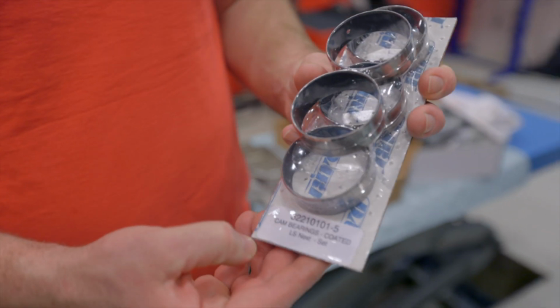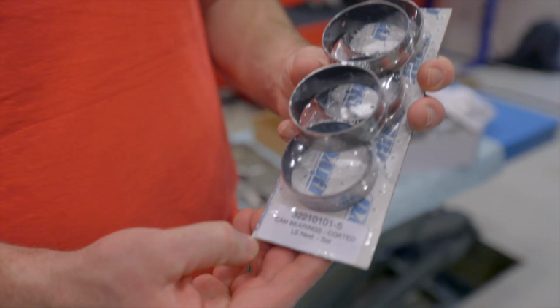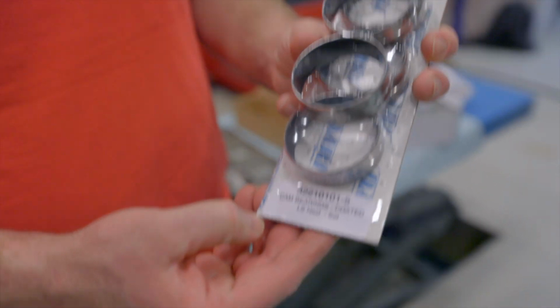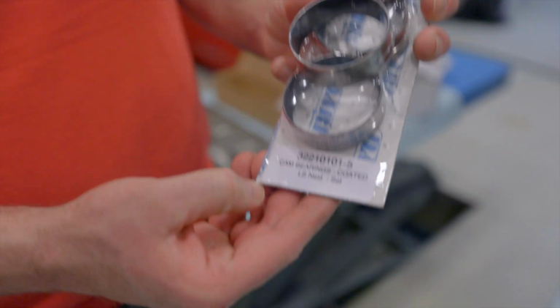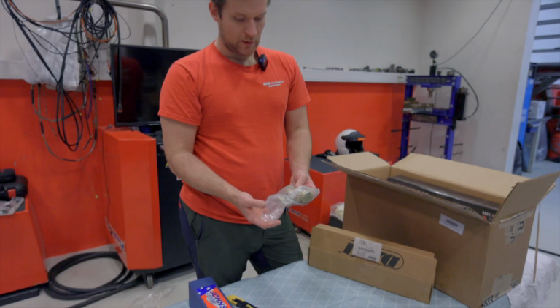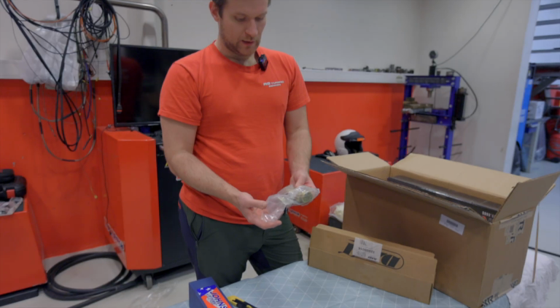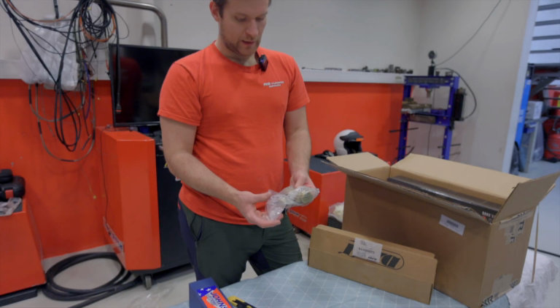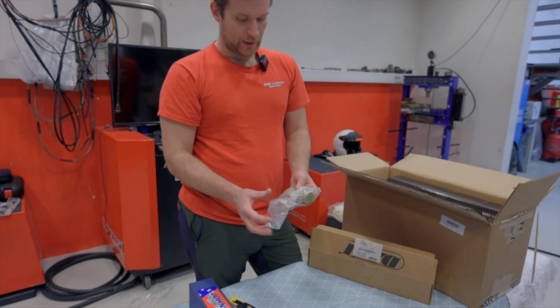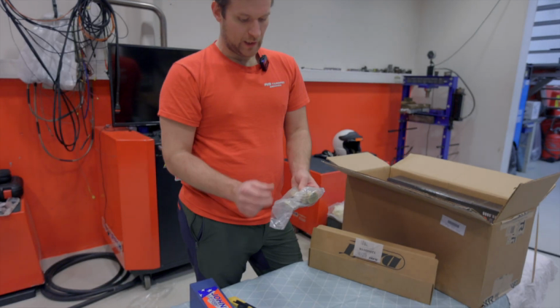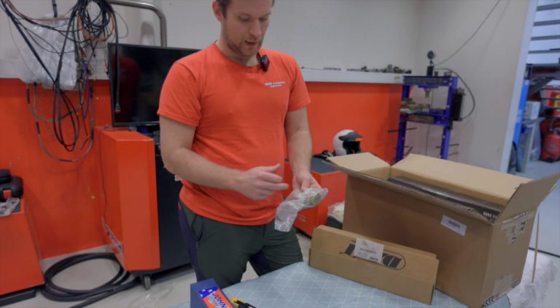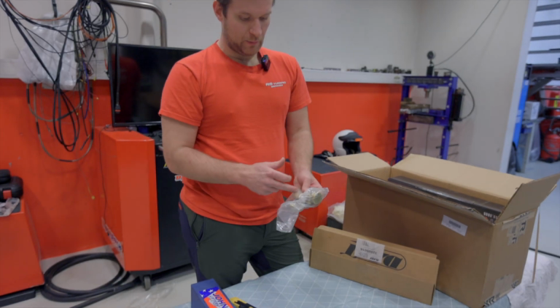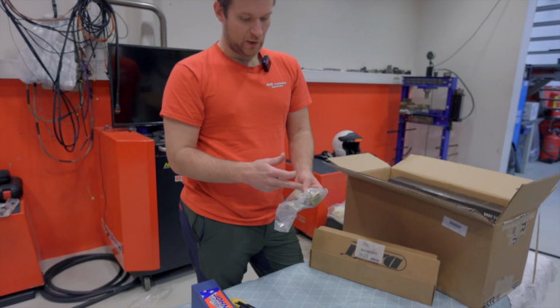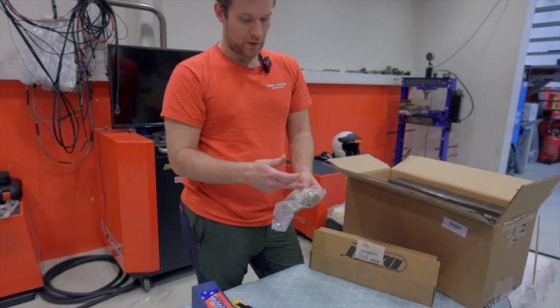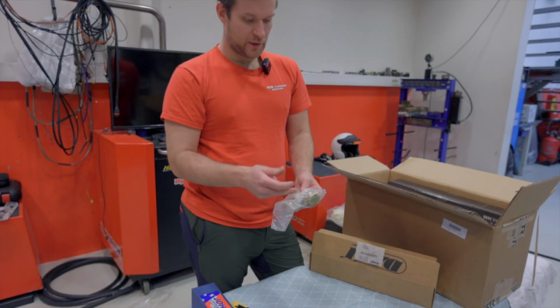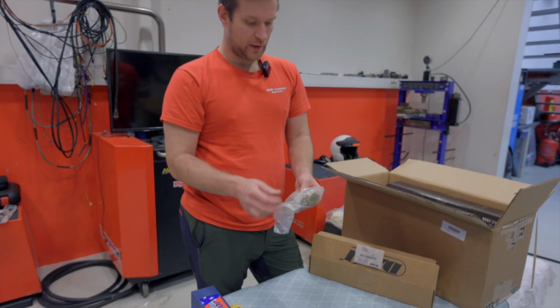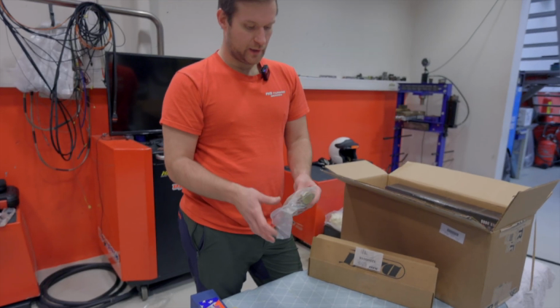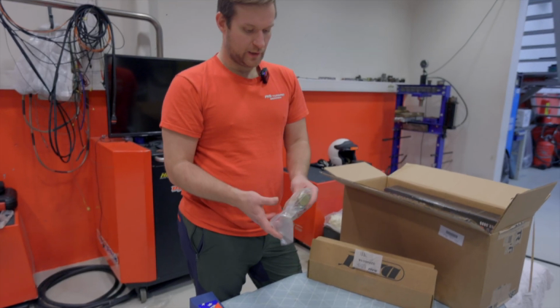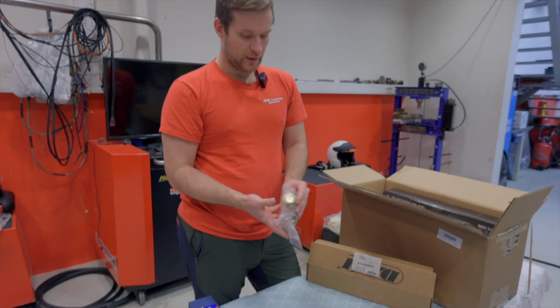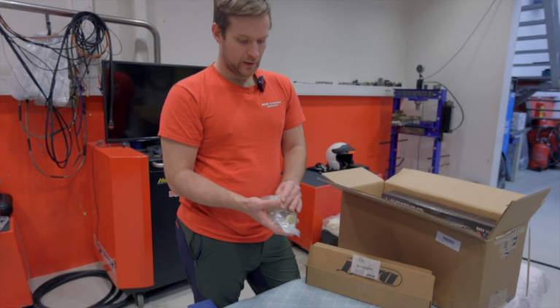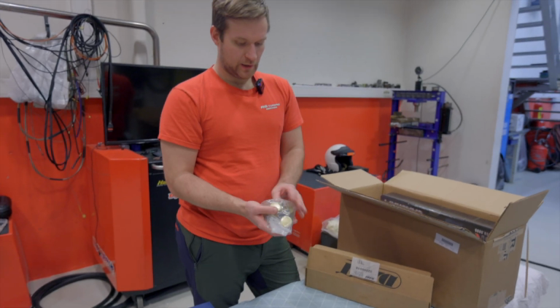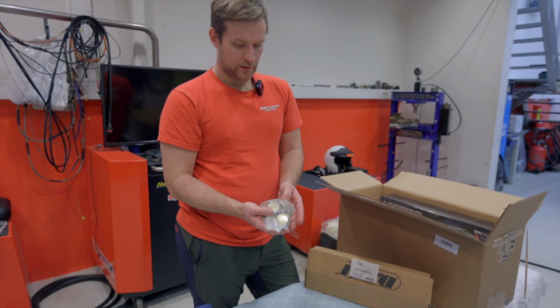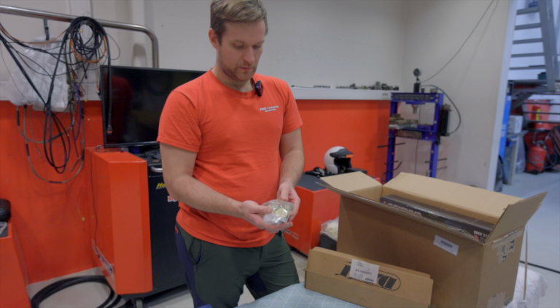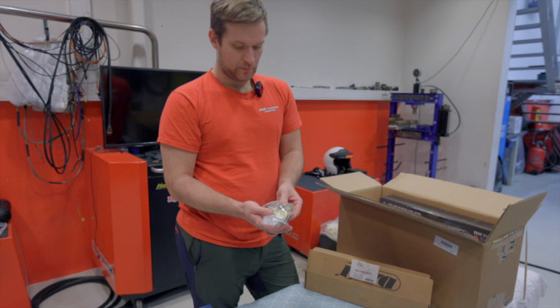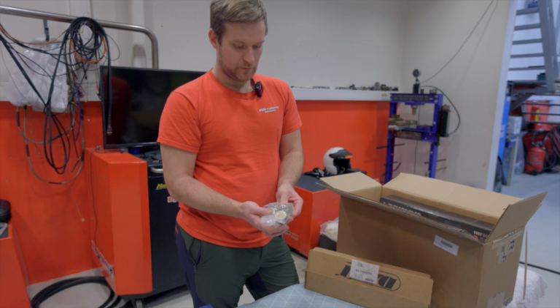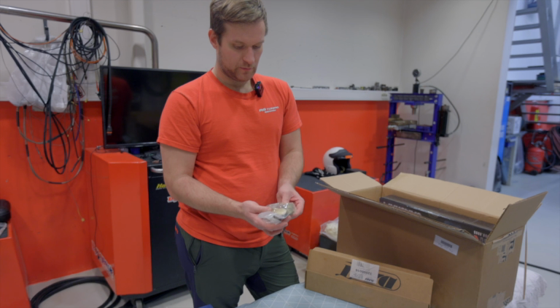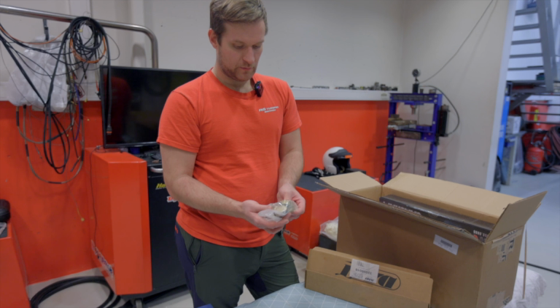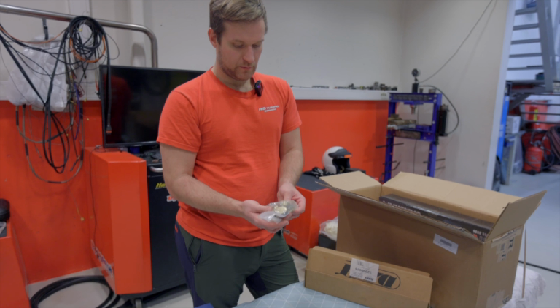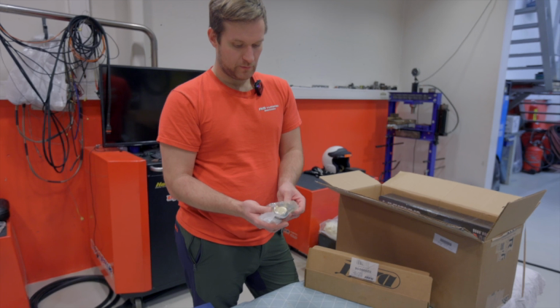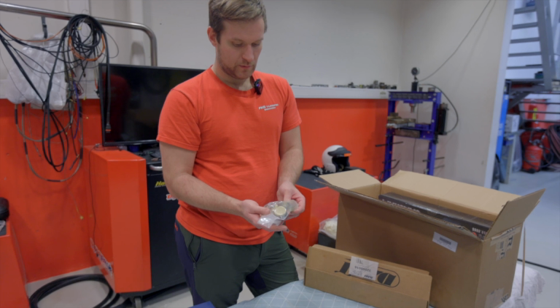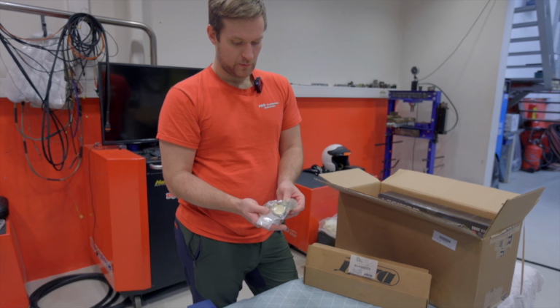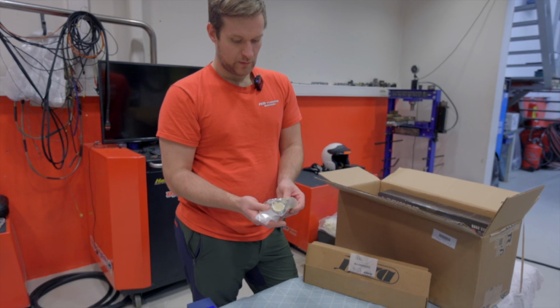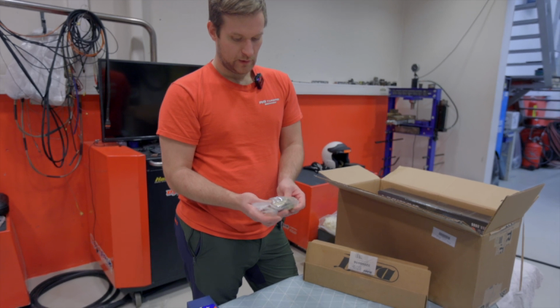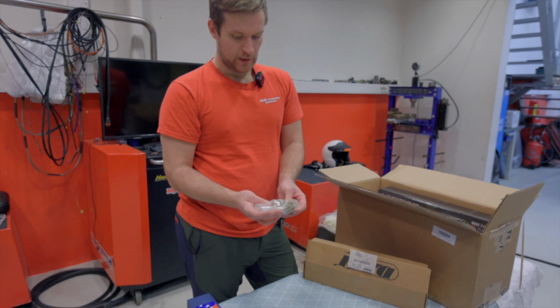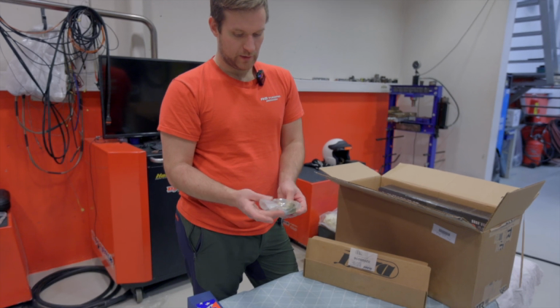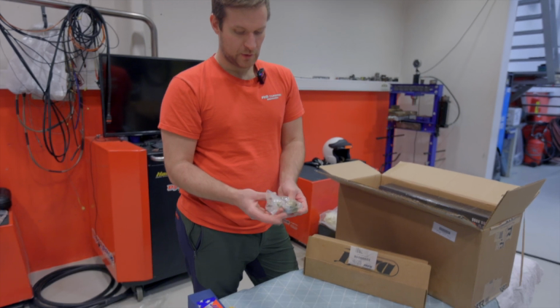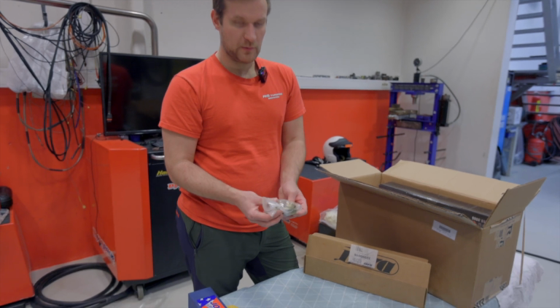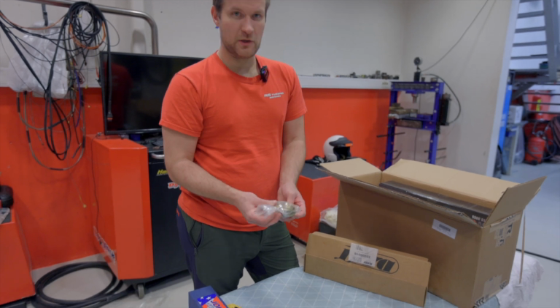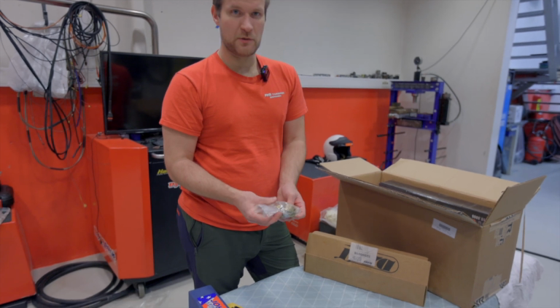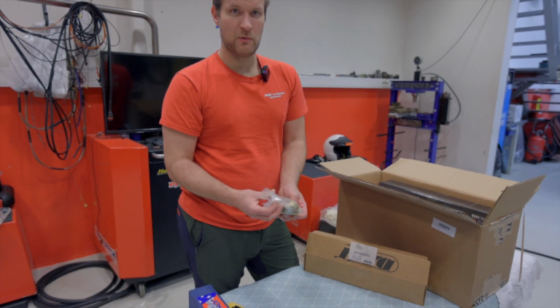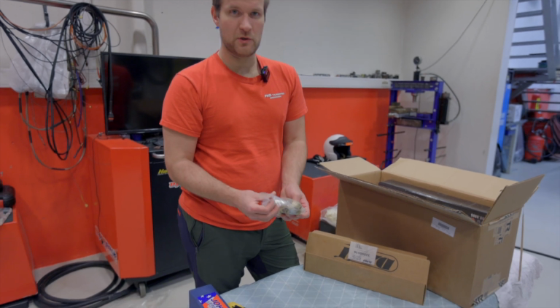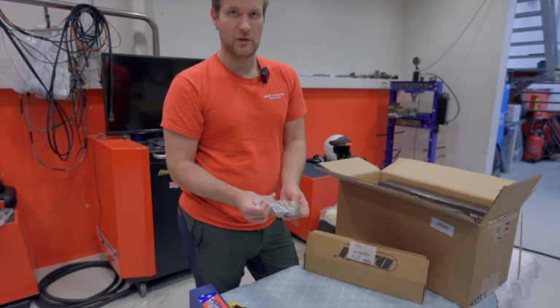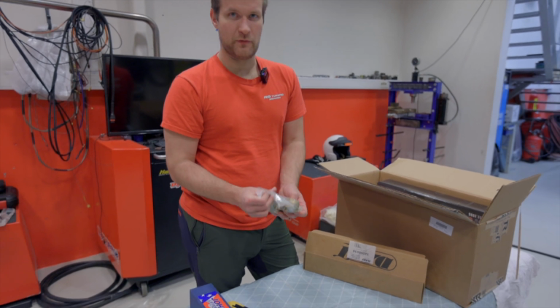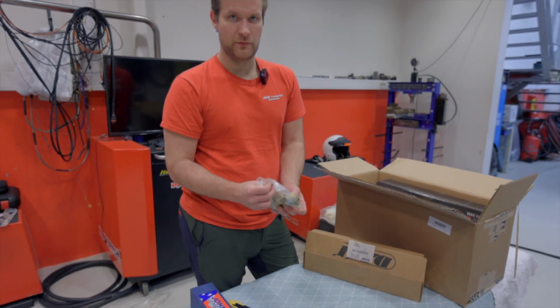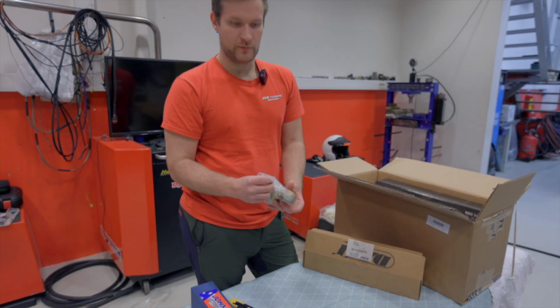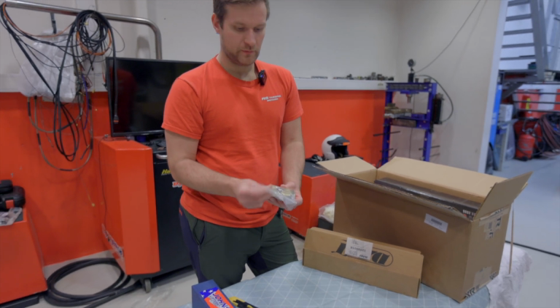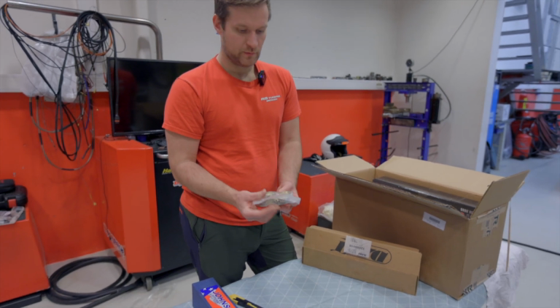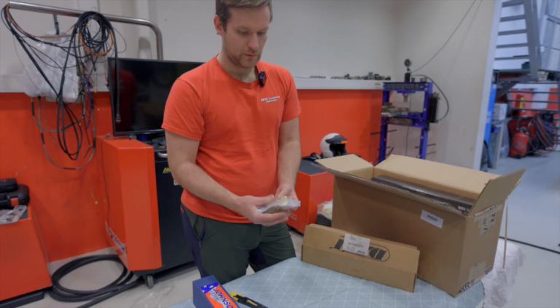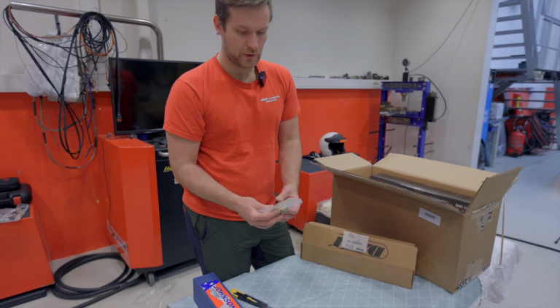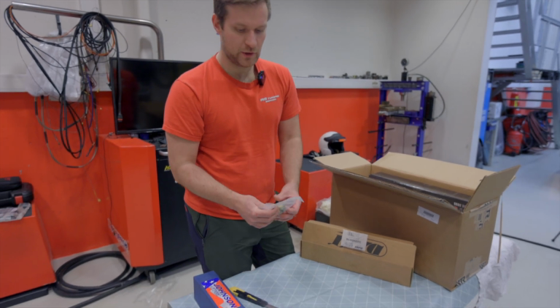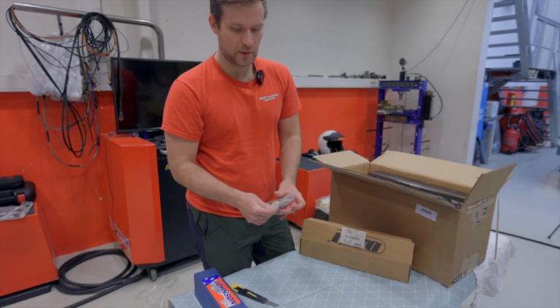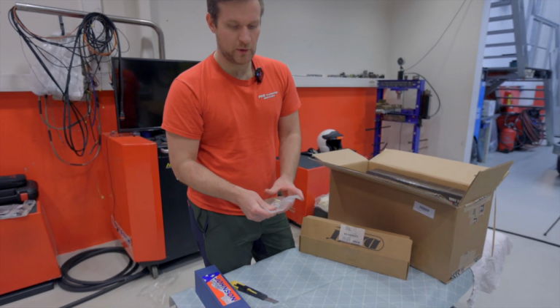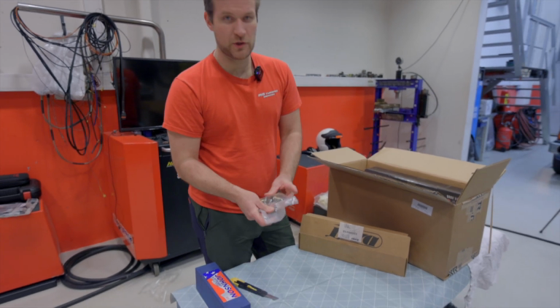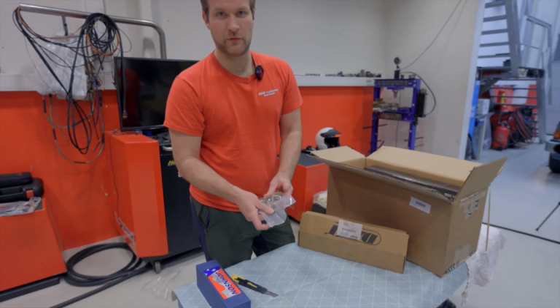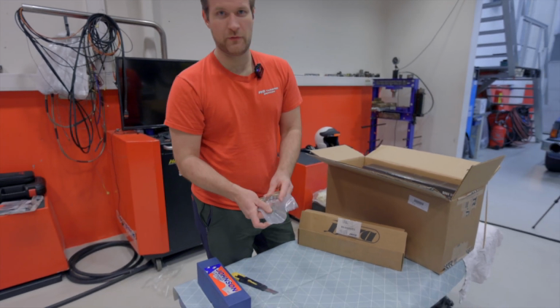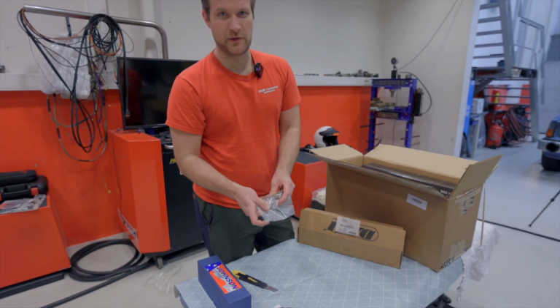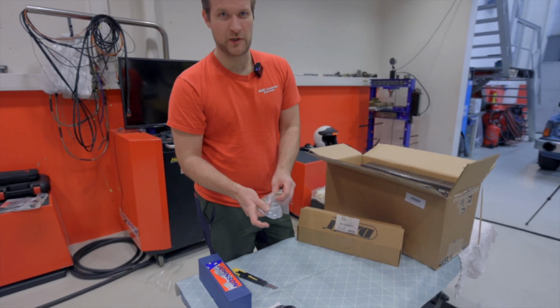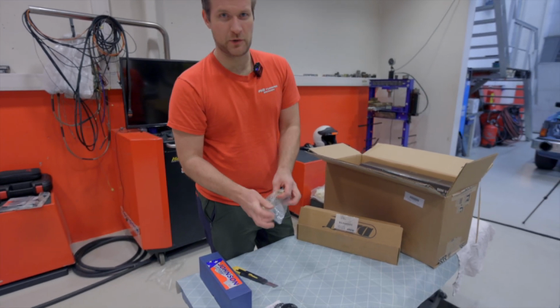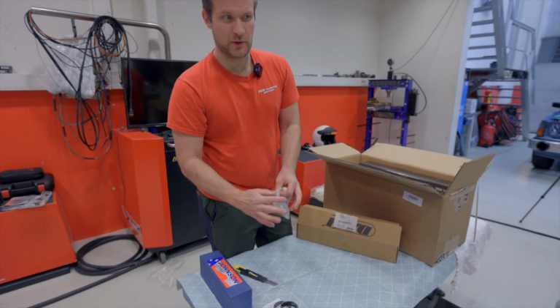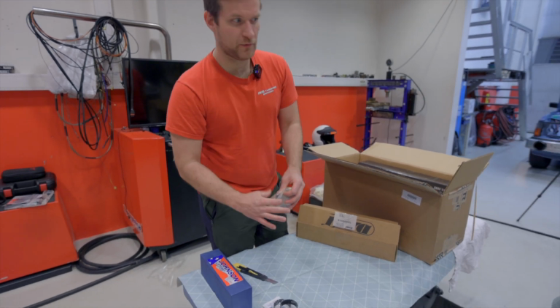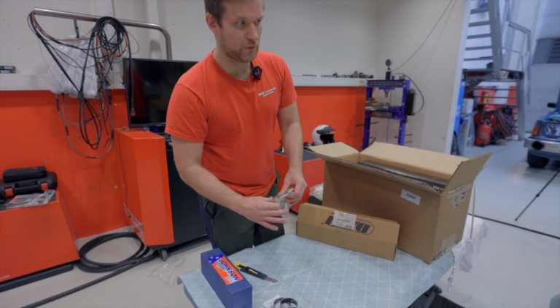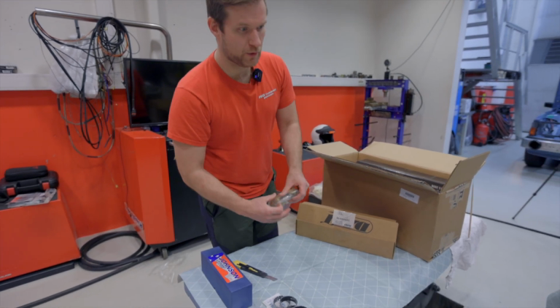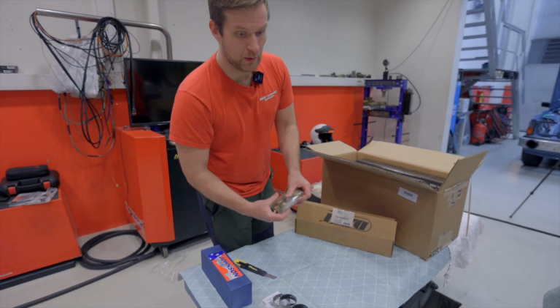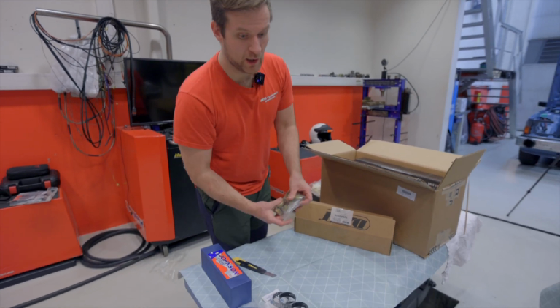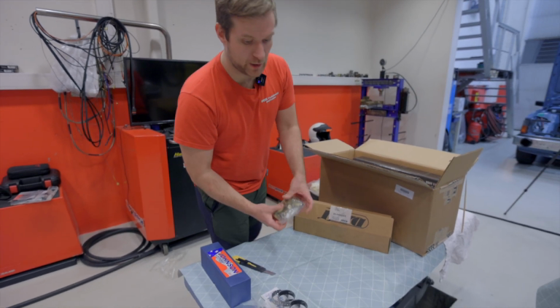We also have the galley plugs and the small stuff — just a bunch of accessories for the block.